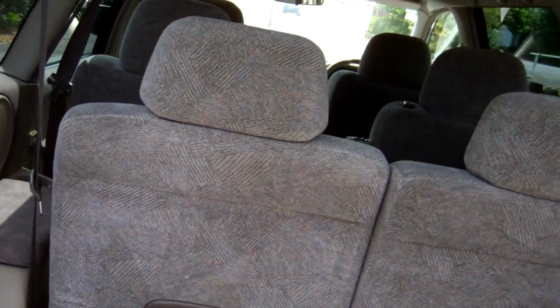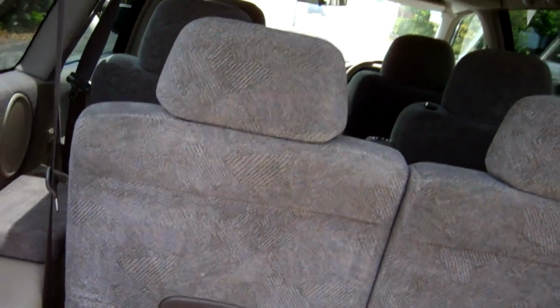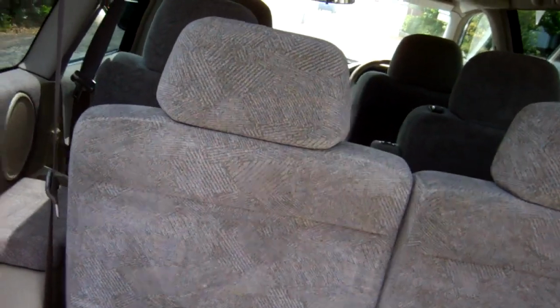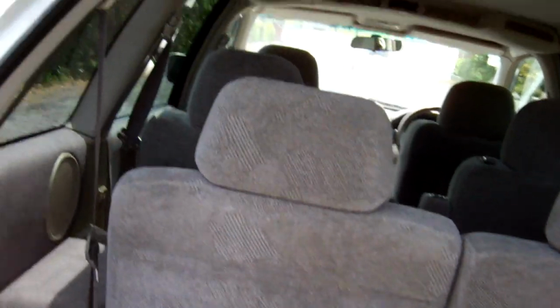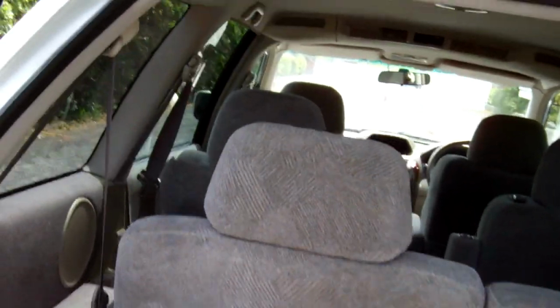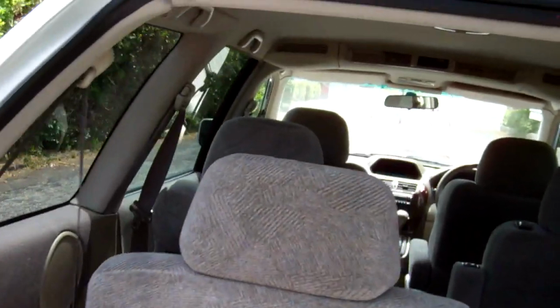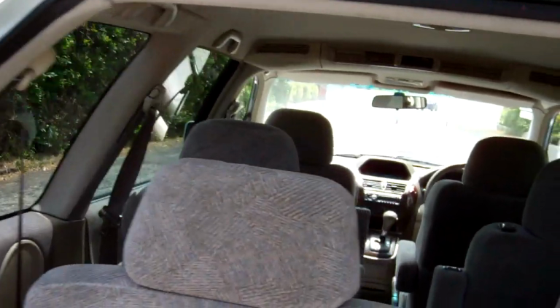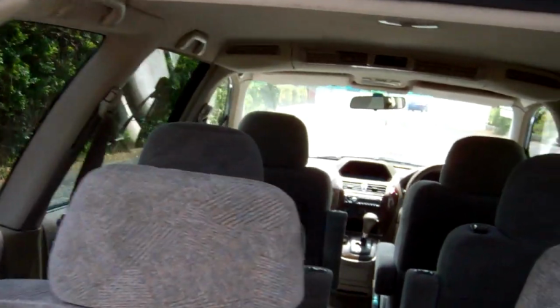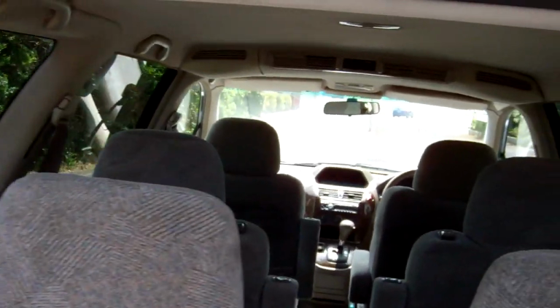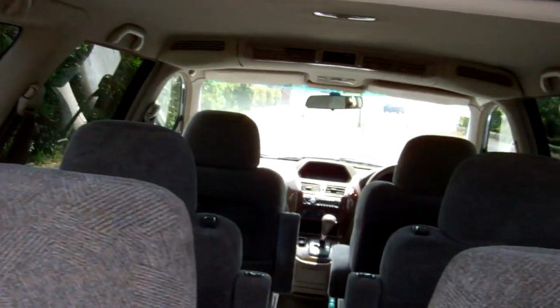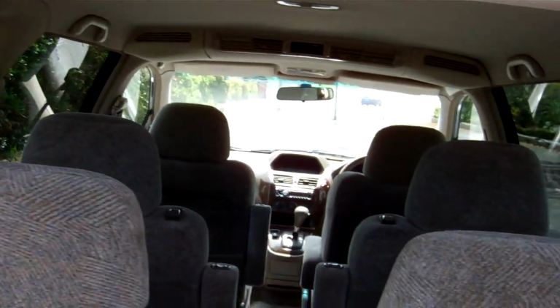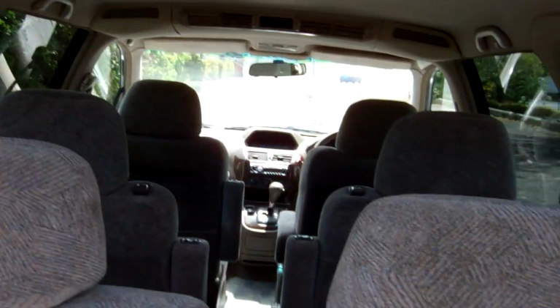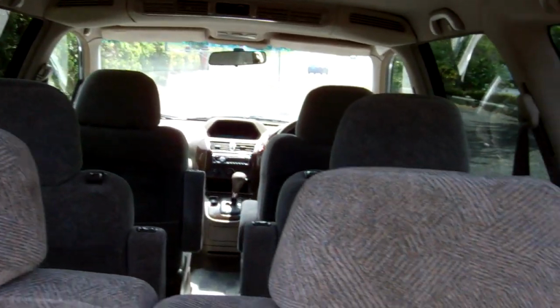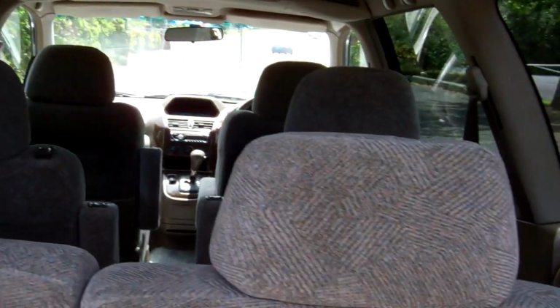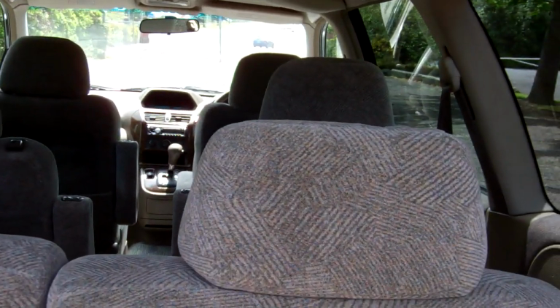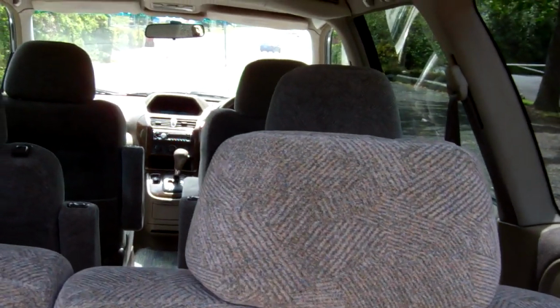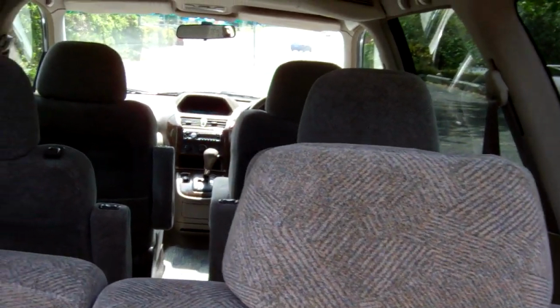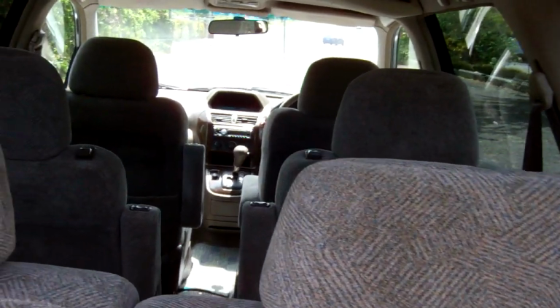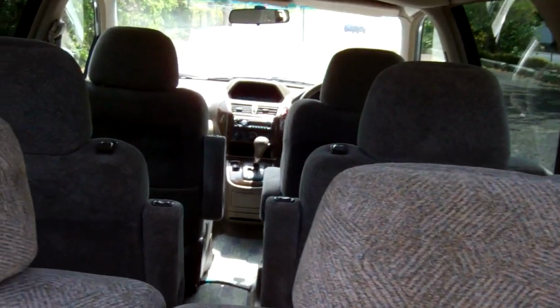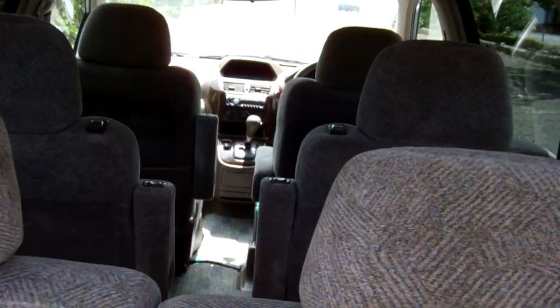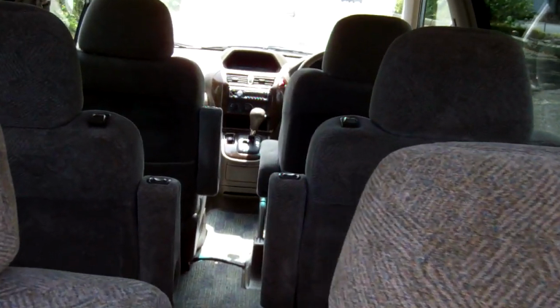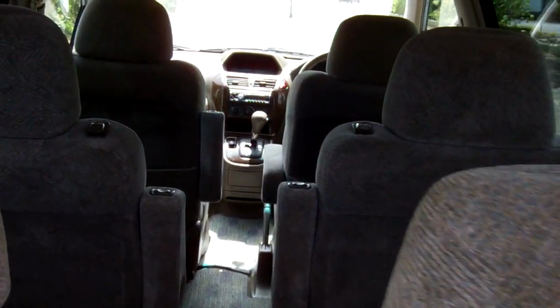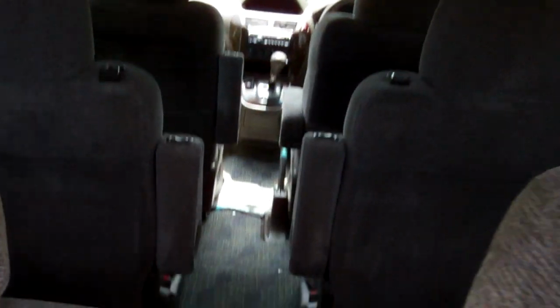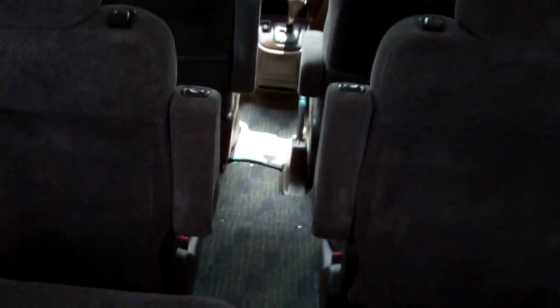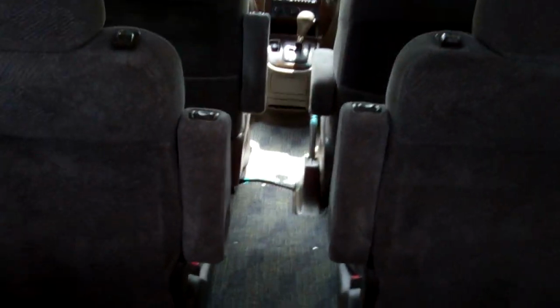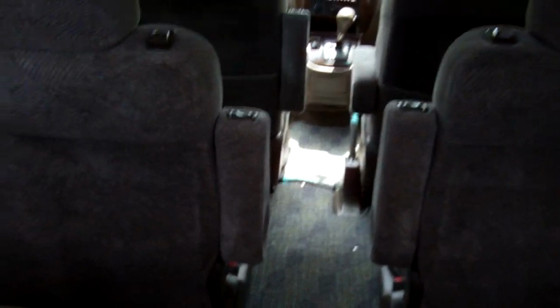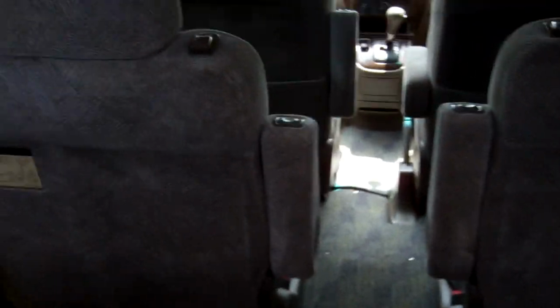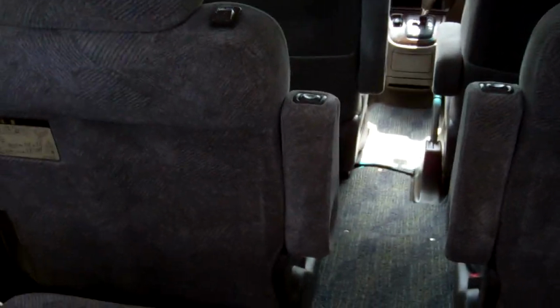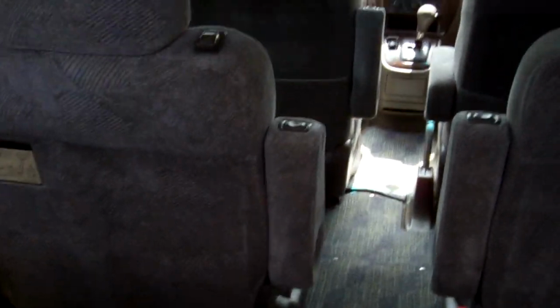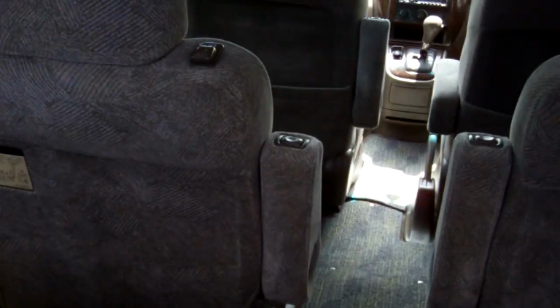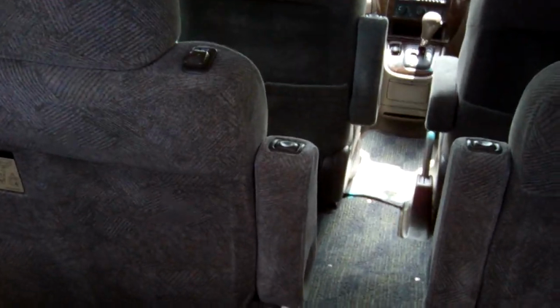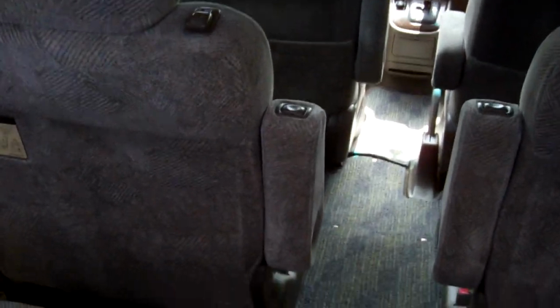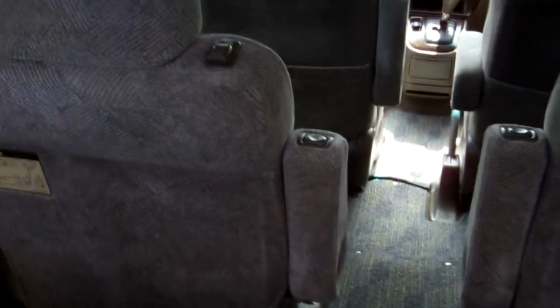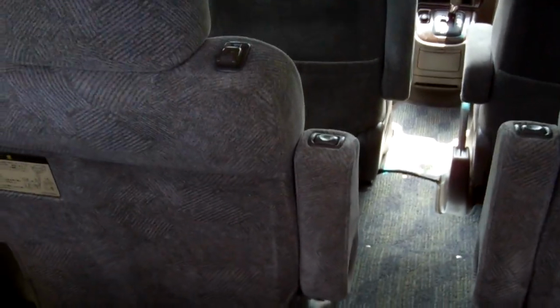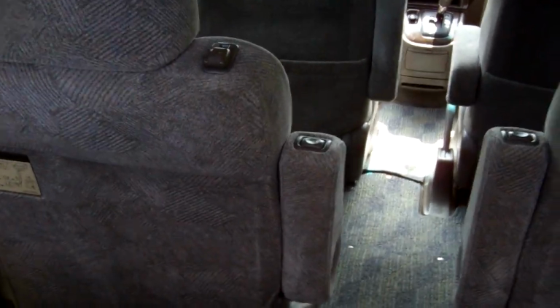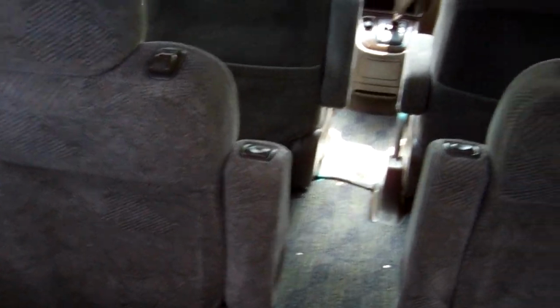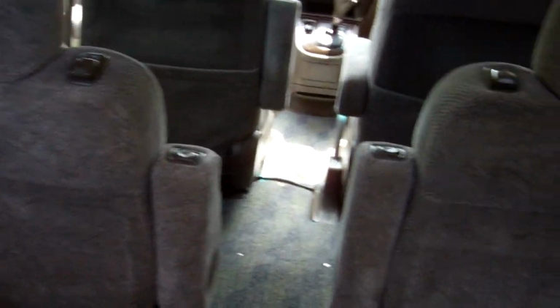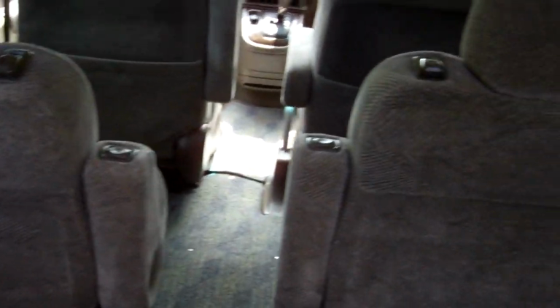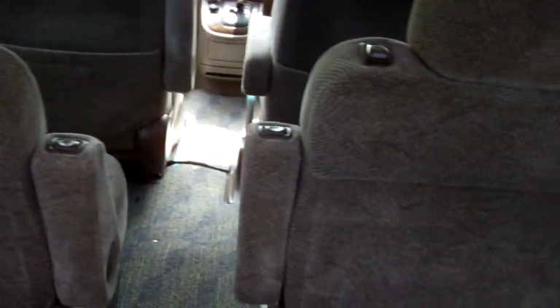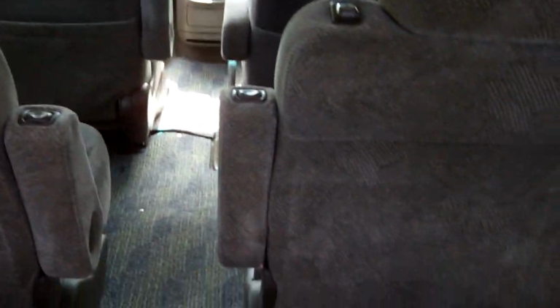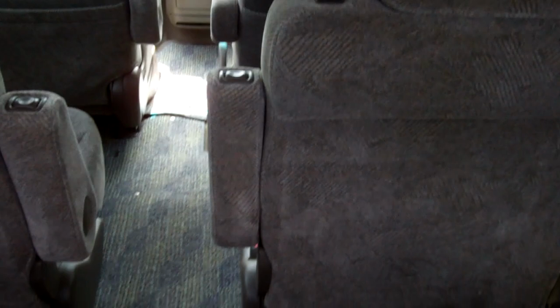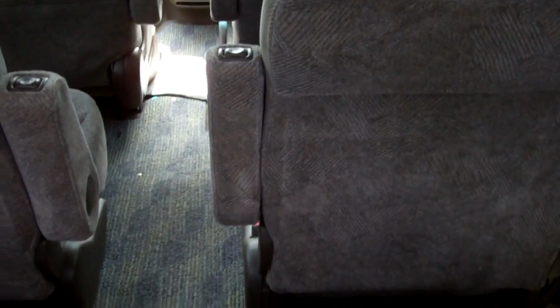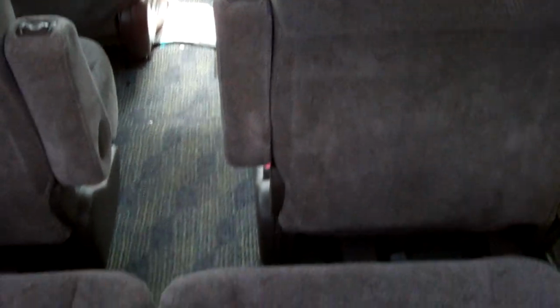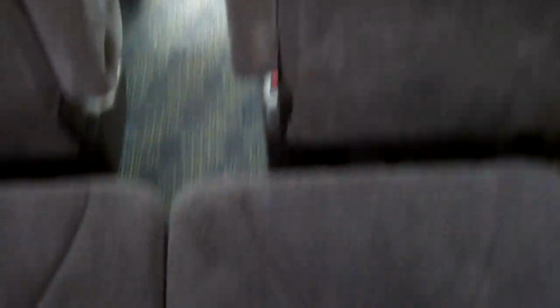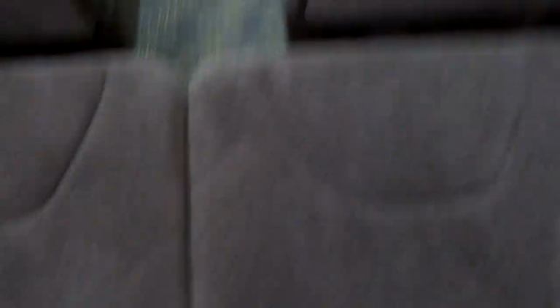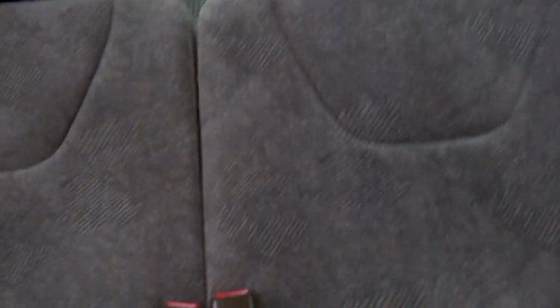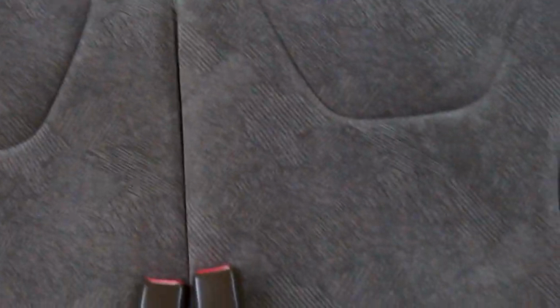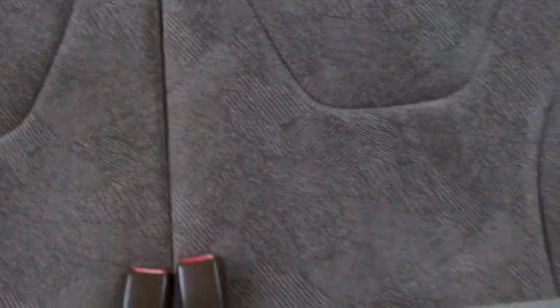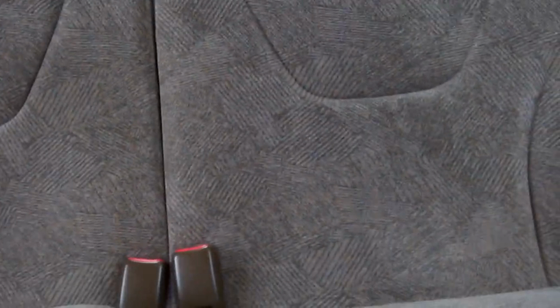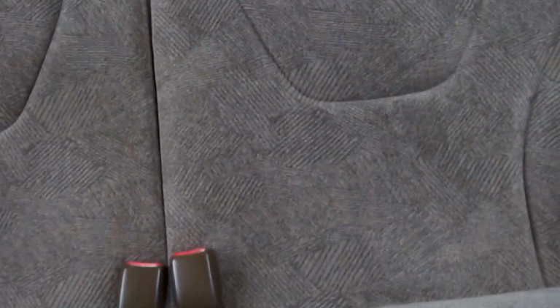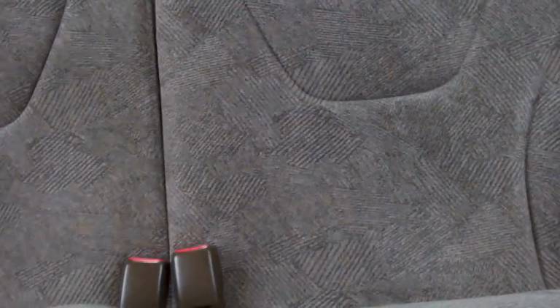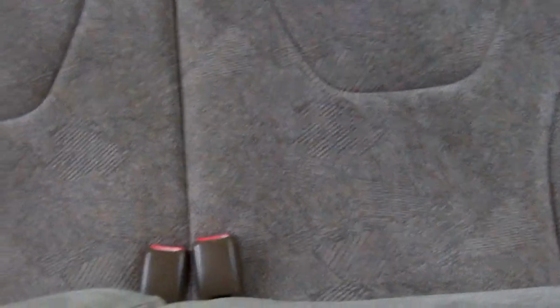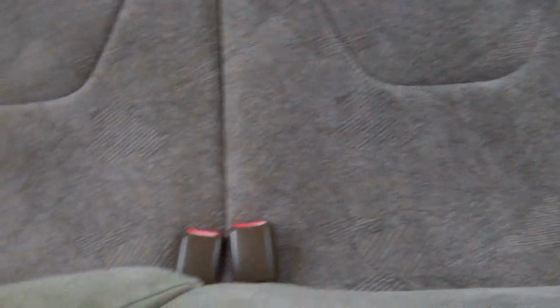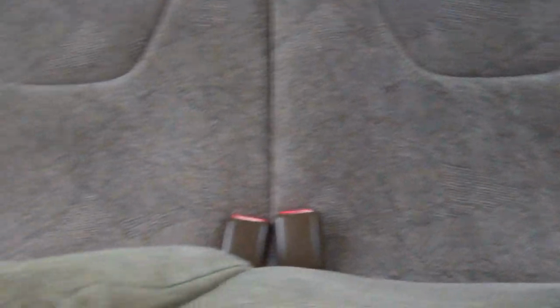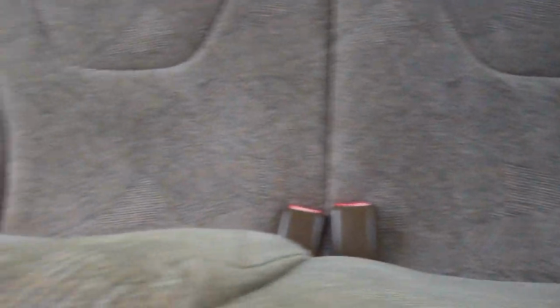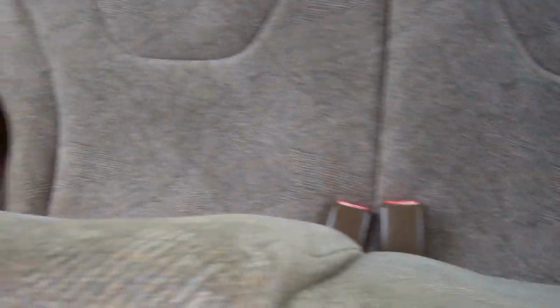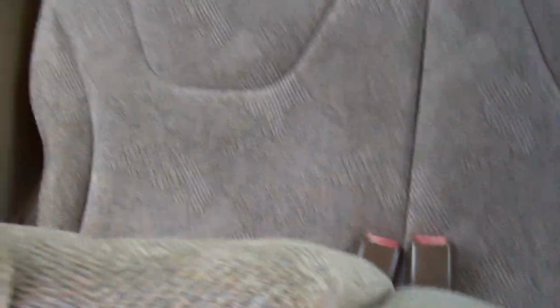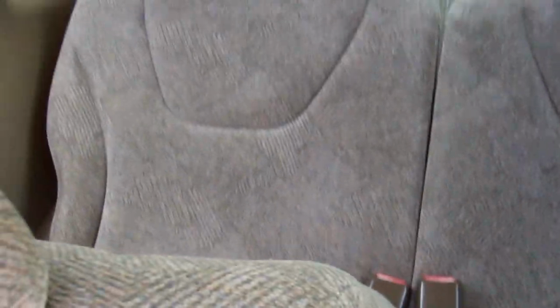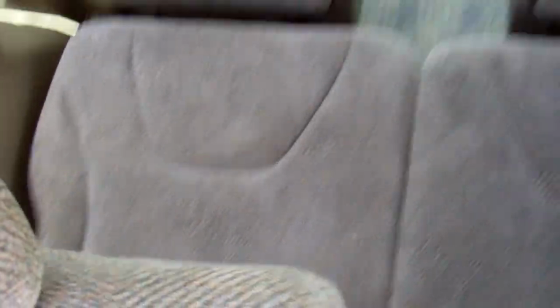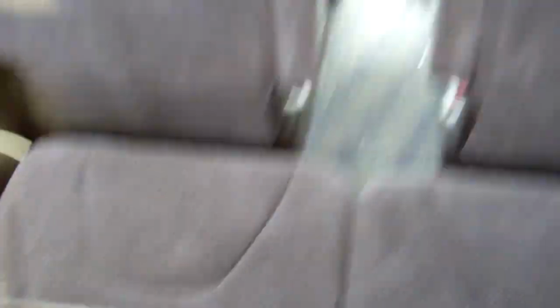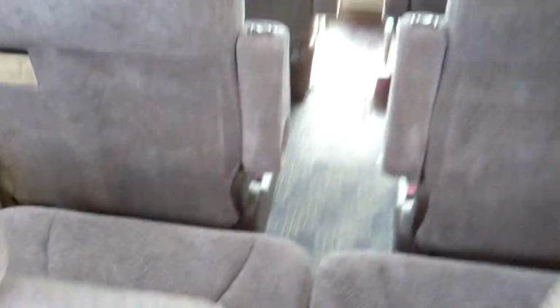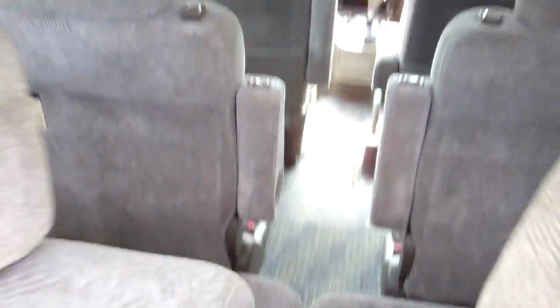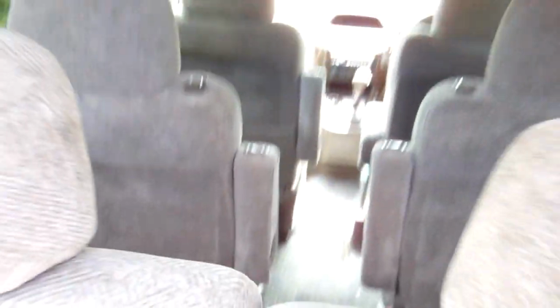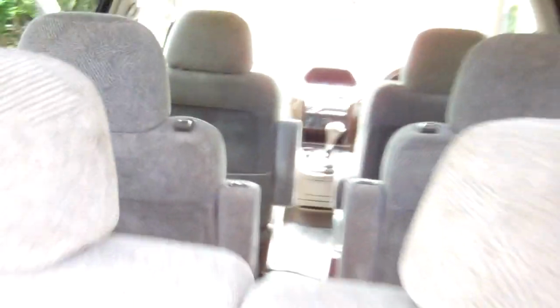Here's a view from the rear. Now it's a six-seater. Got the captain's seats there. There's your seat configuration there.